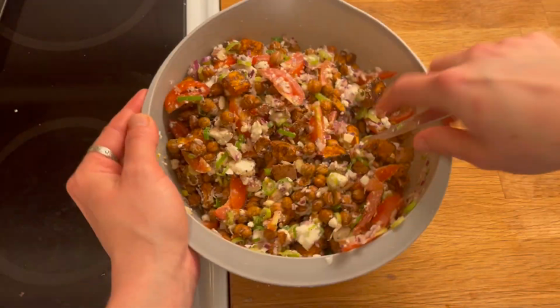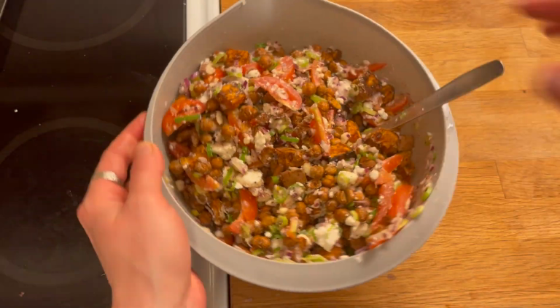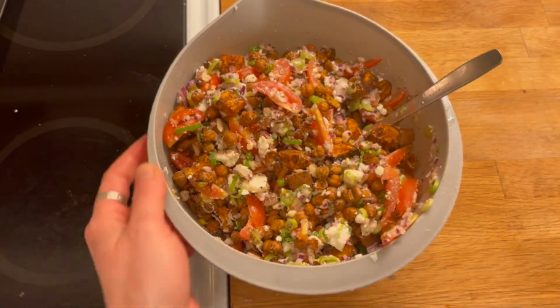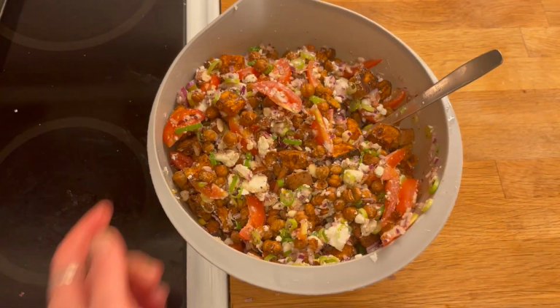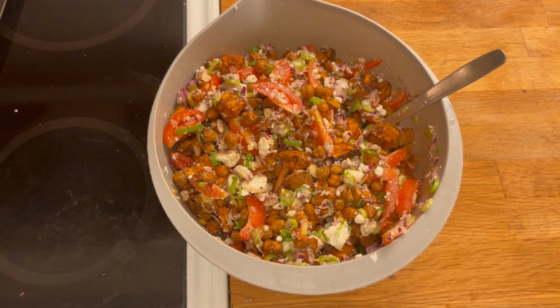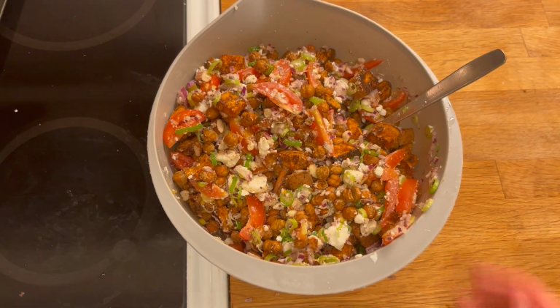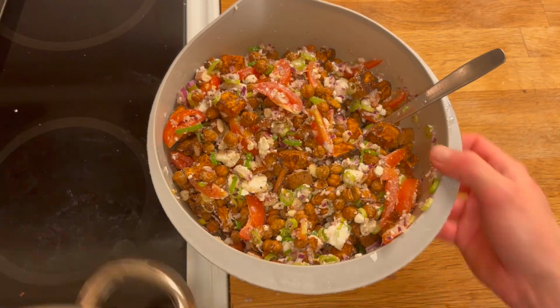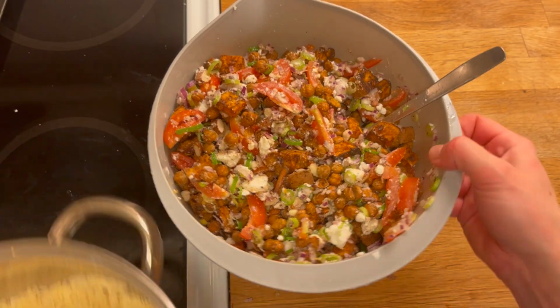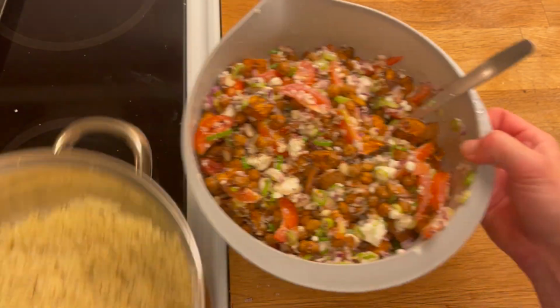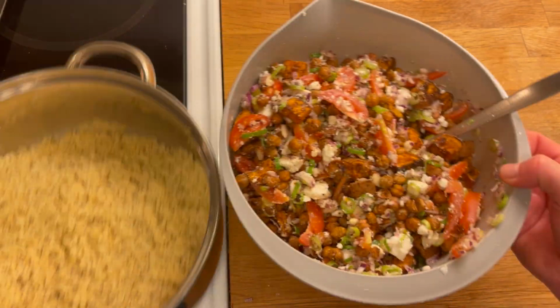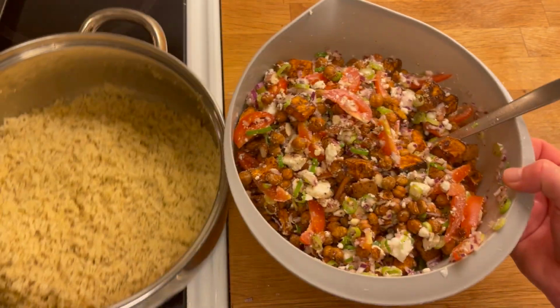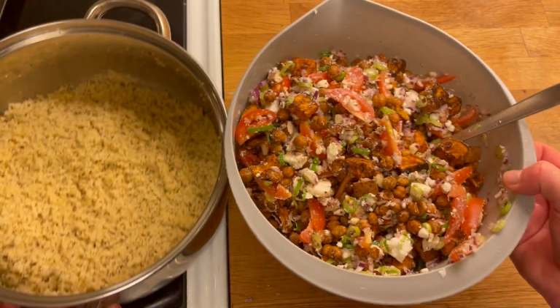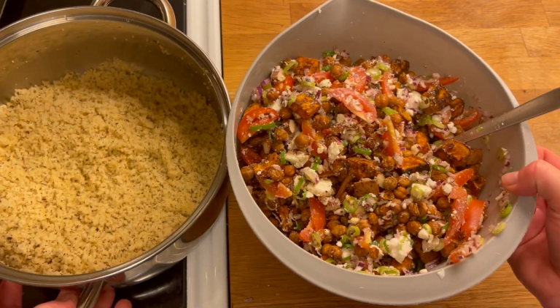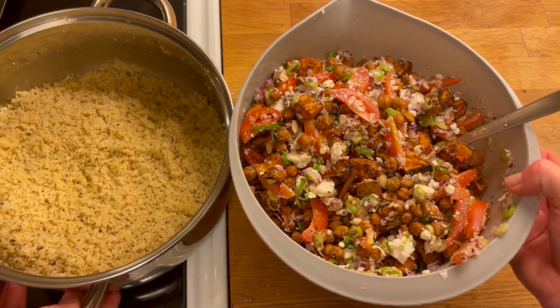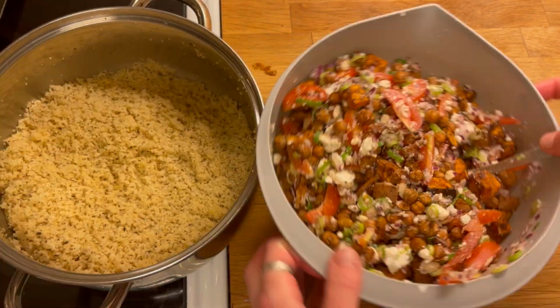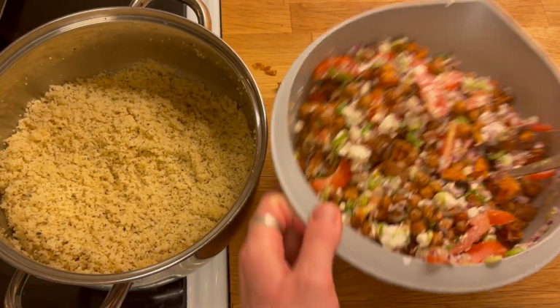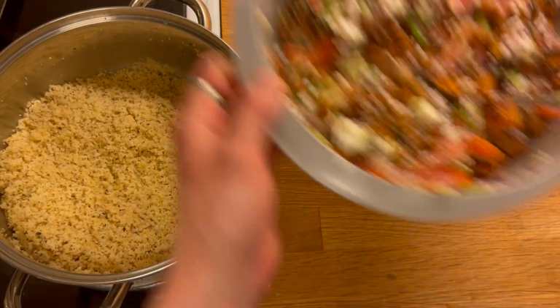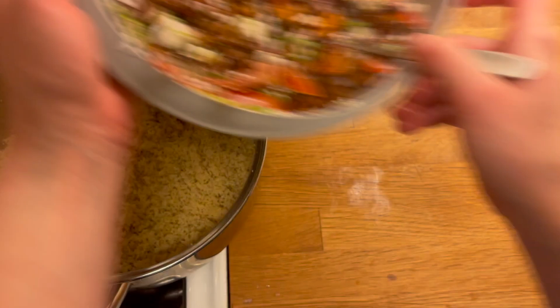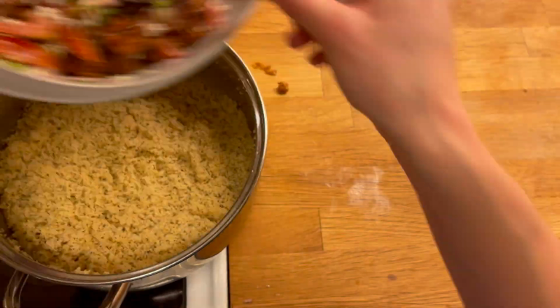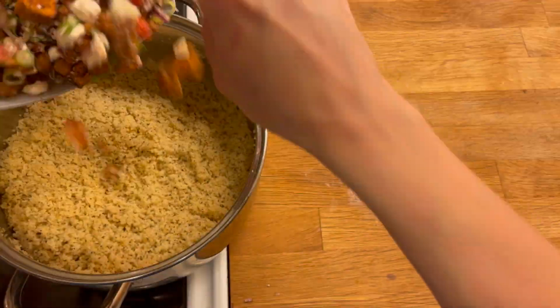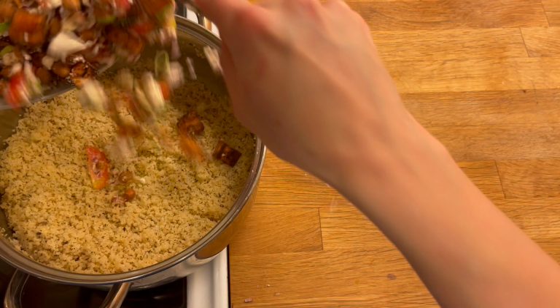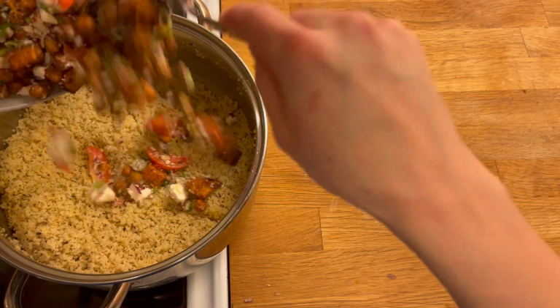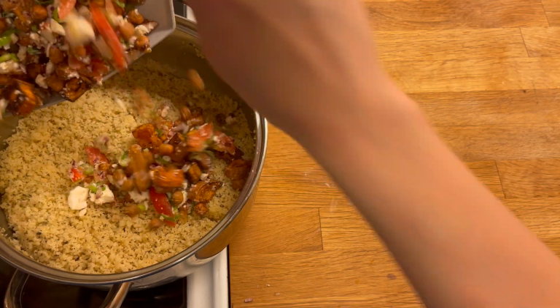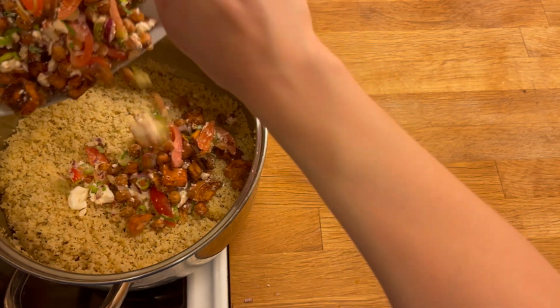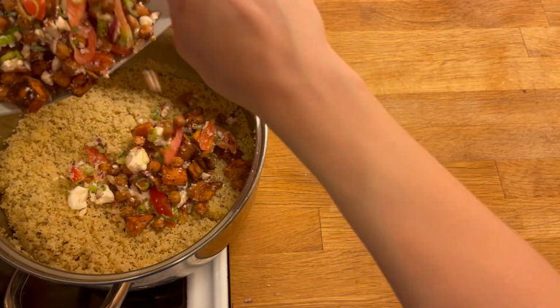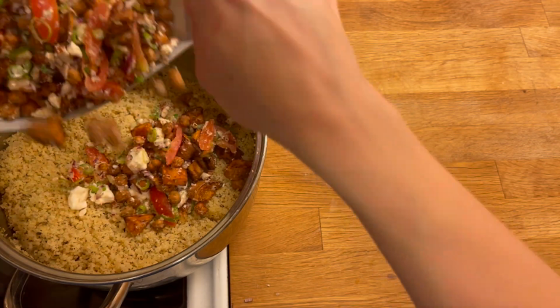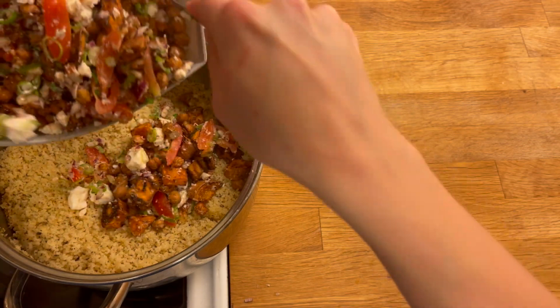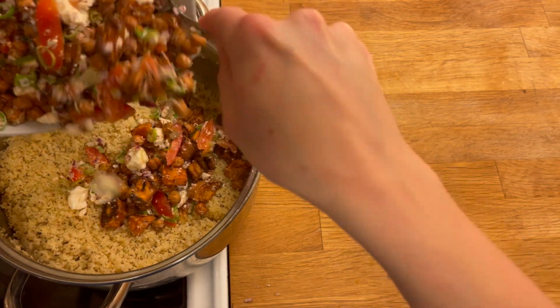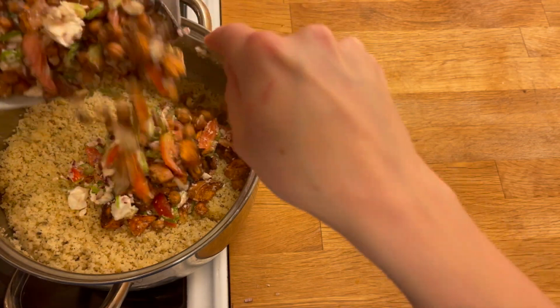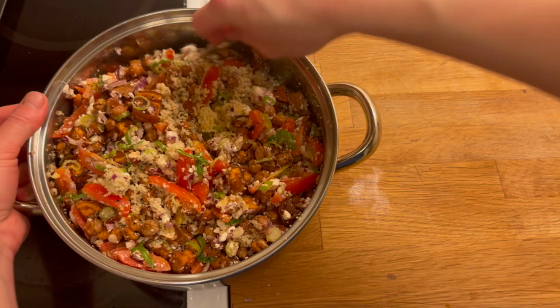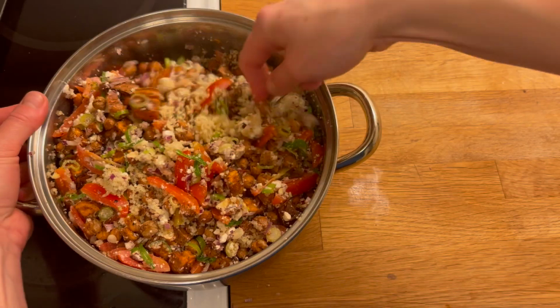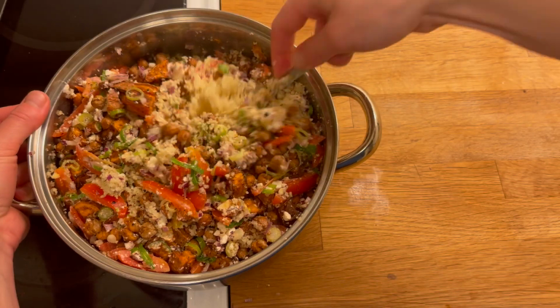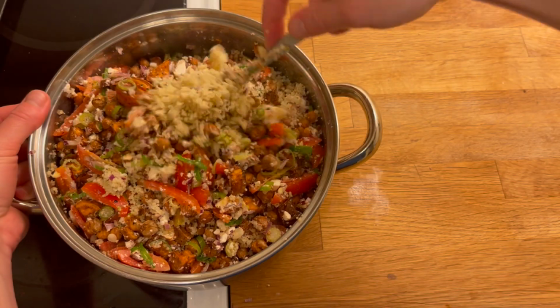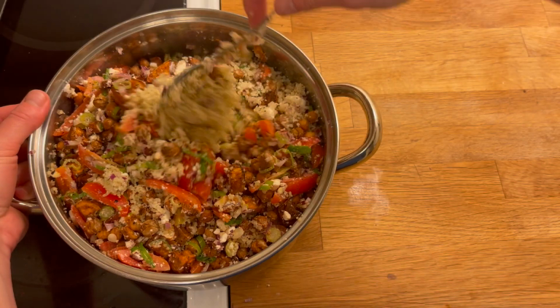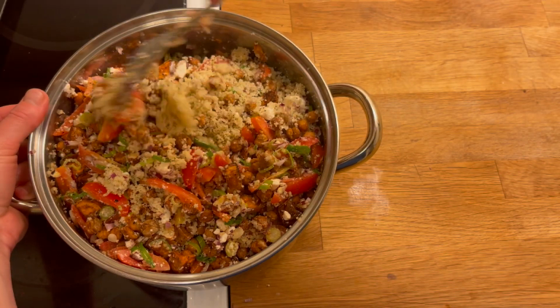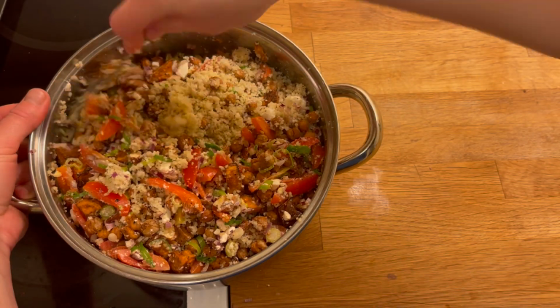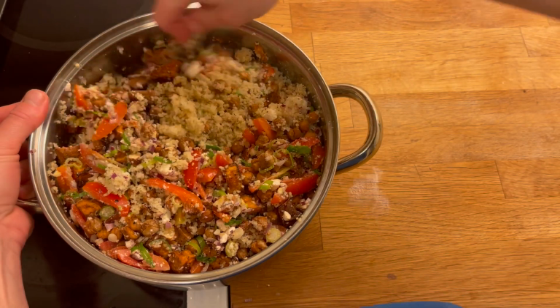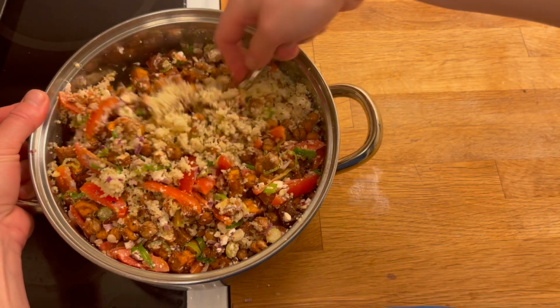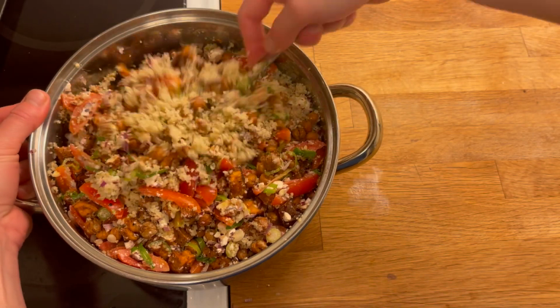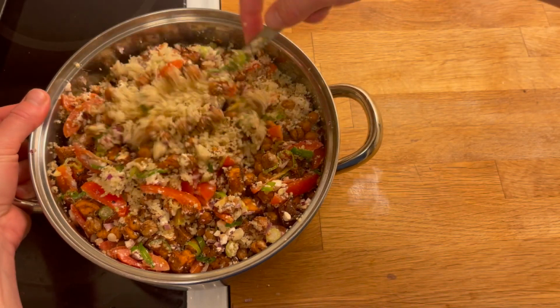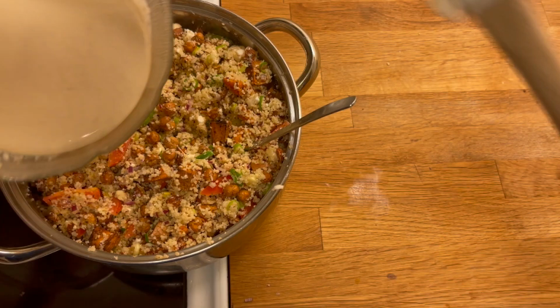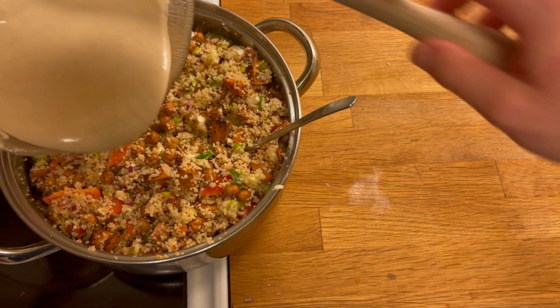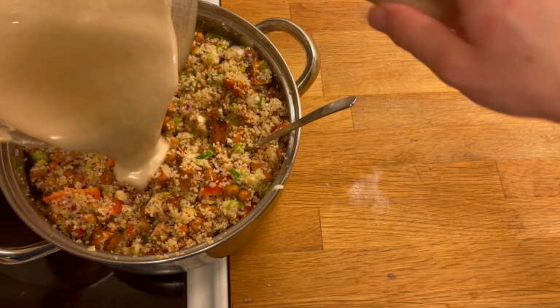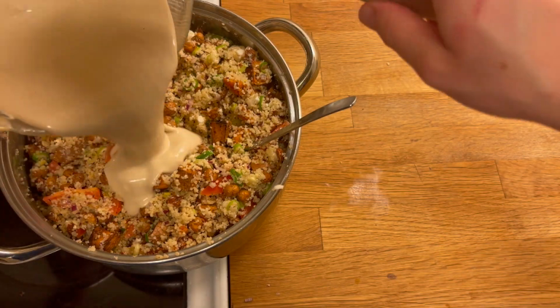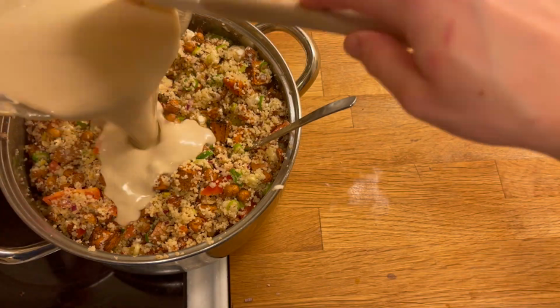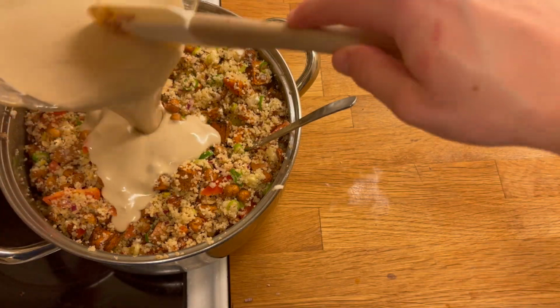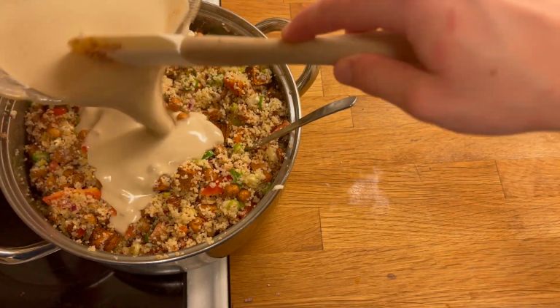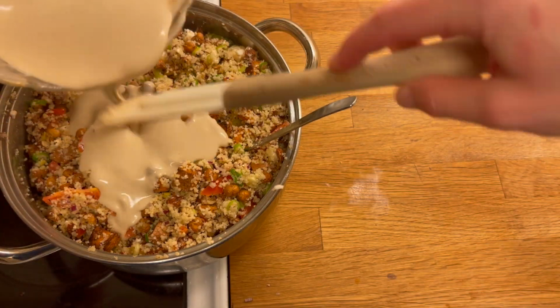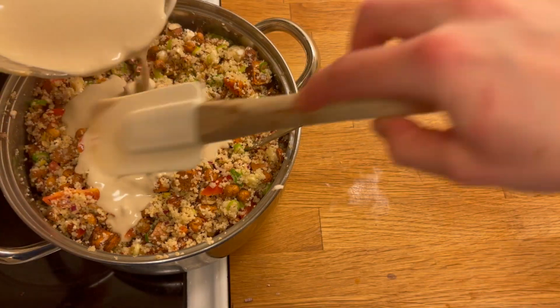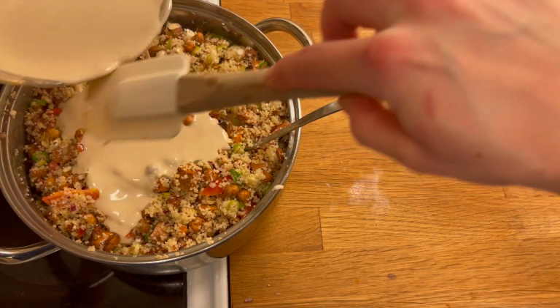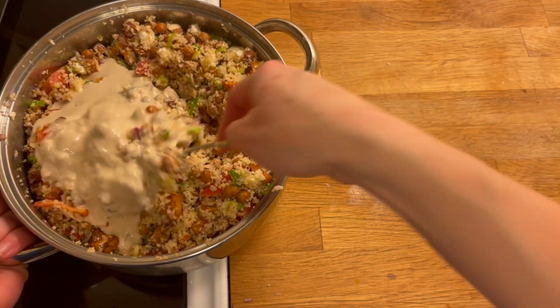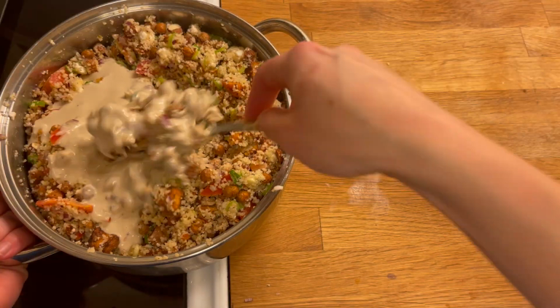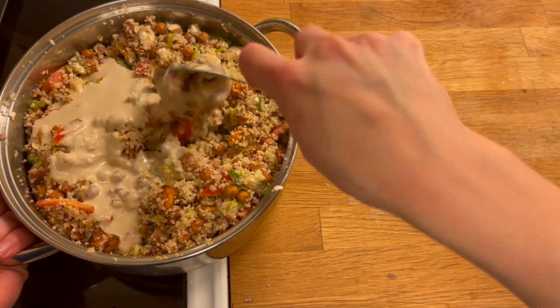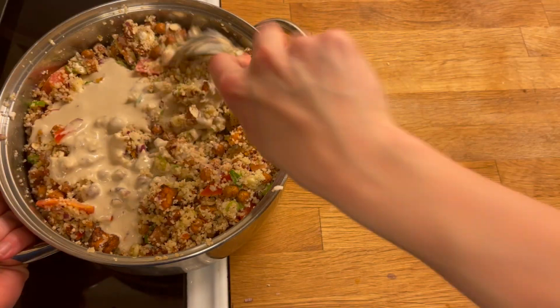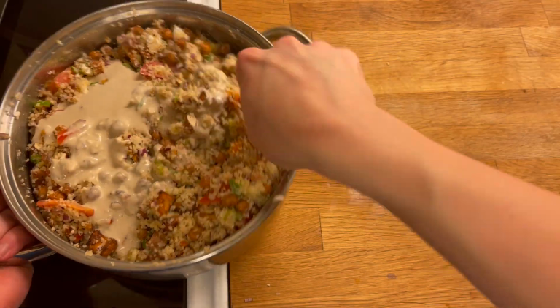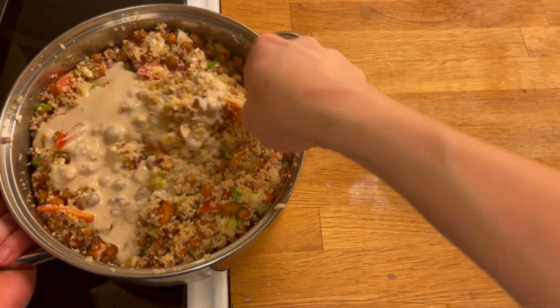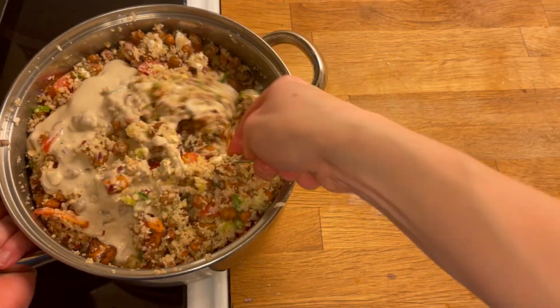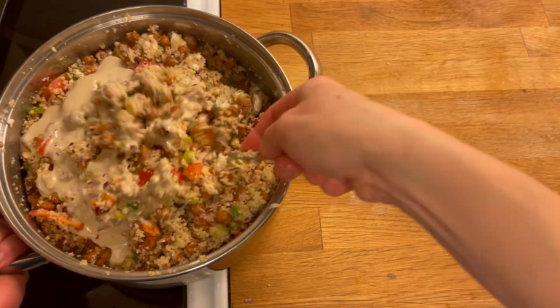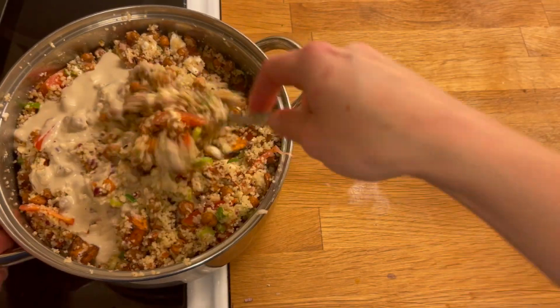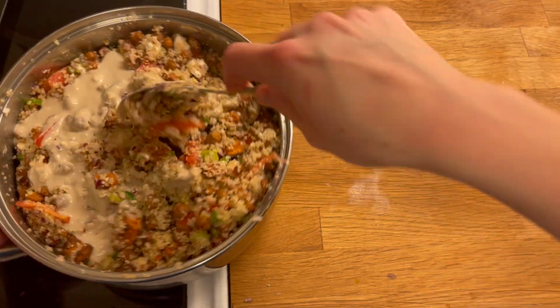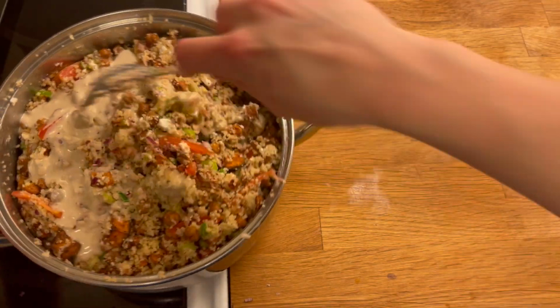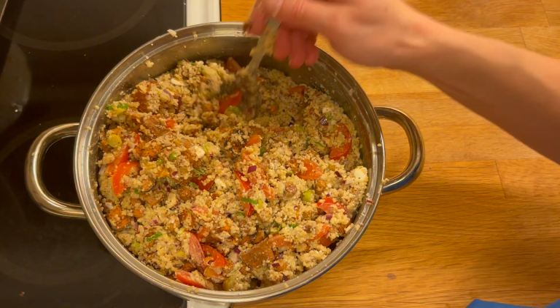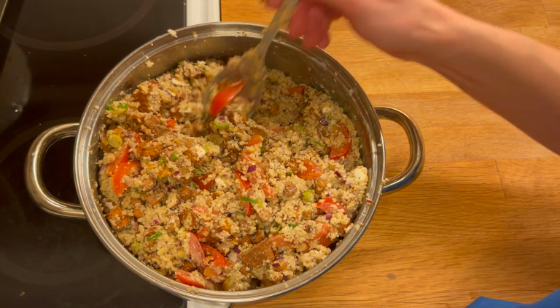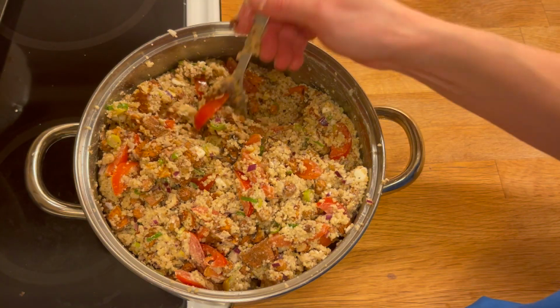This recipe makes enough for four meals, is gluten-free, and can be easily adapted to be vegan-friendly just by swapping the feta for vegan cheese.